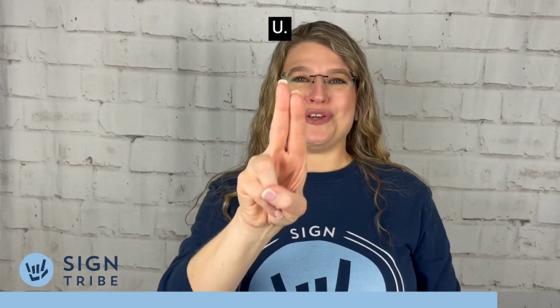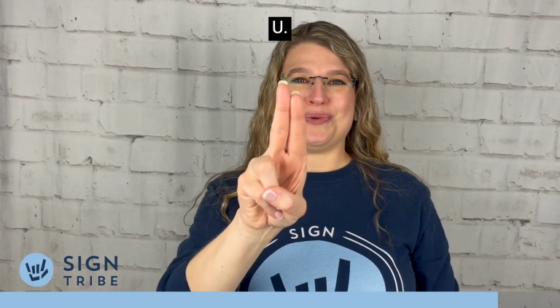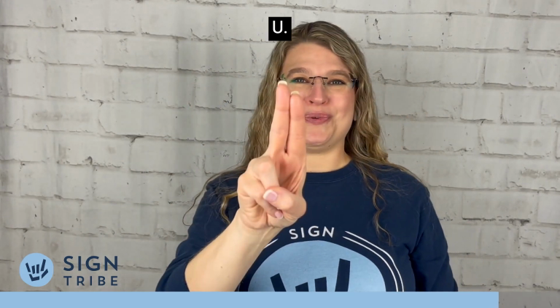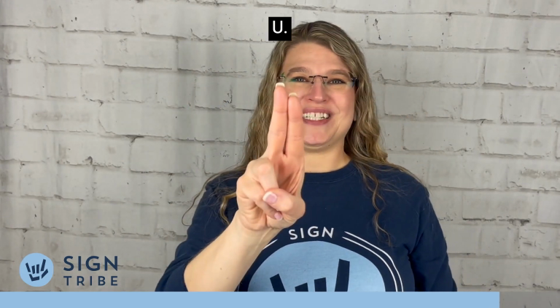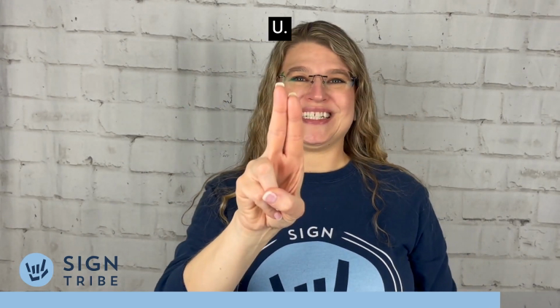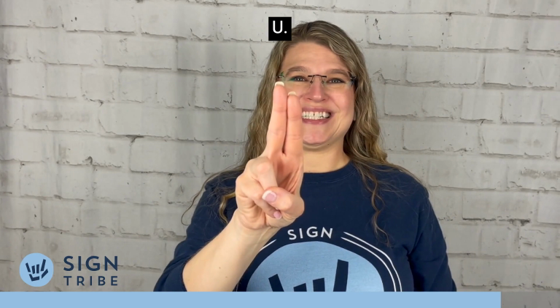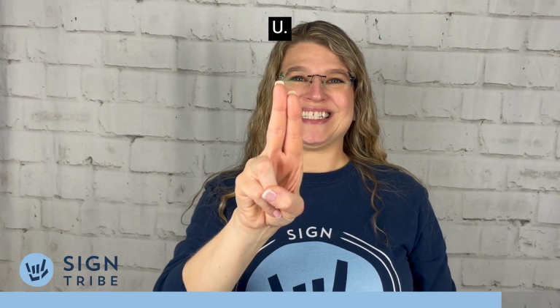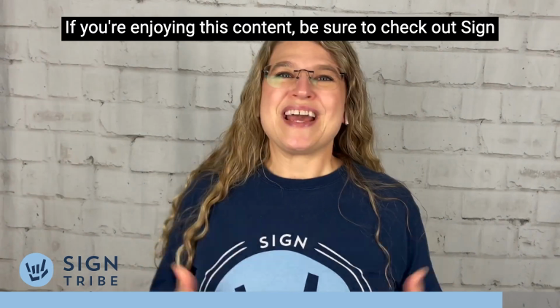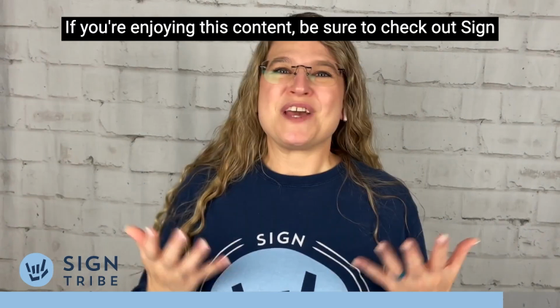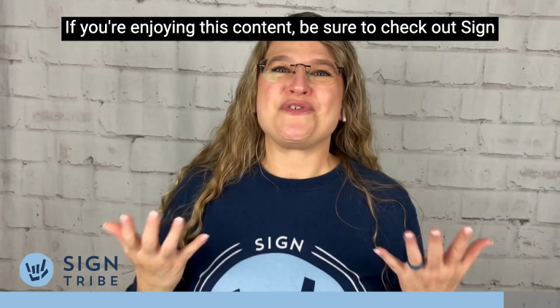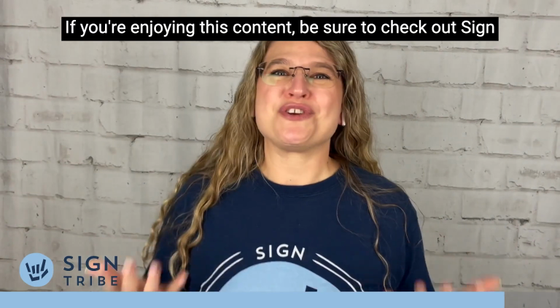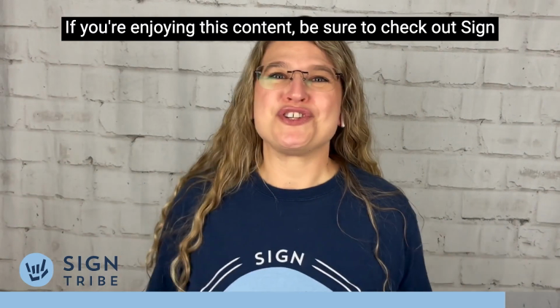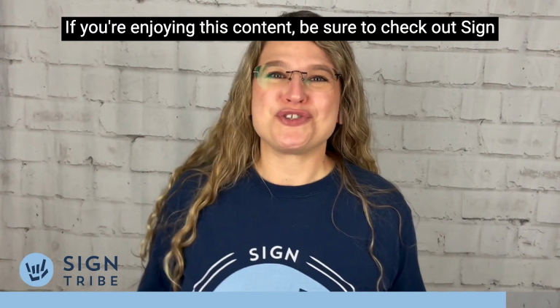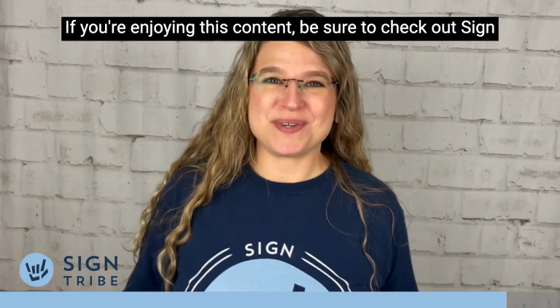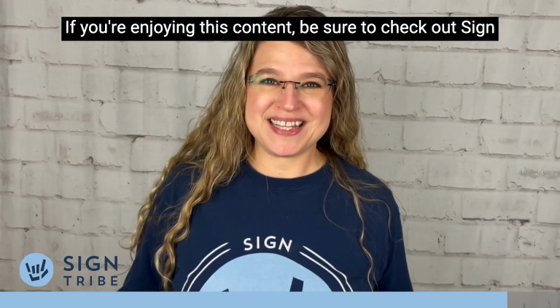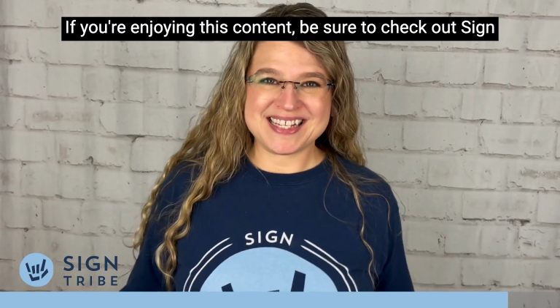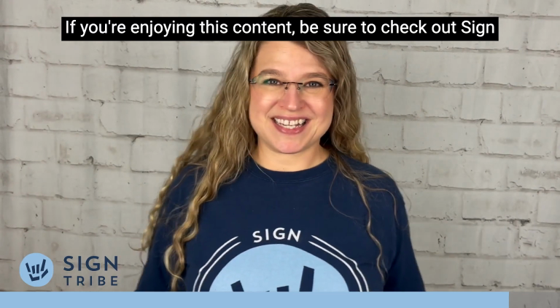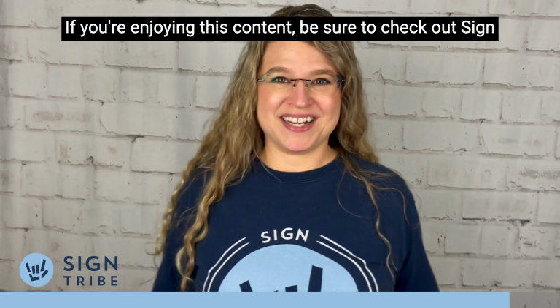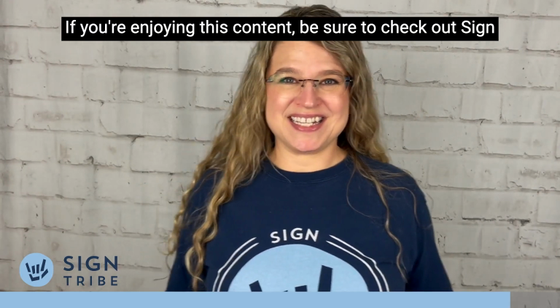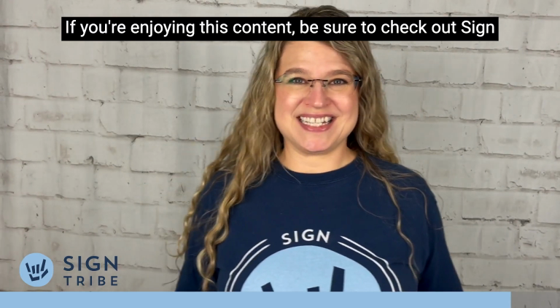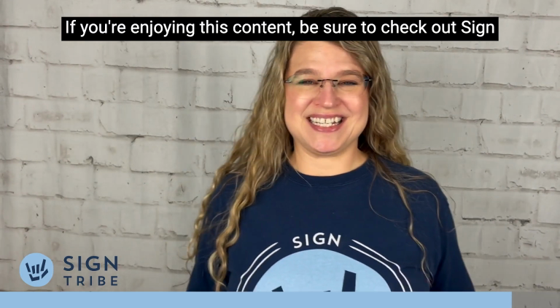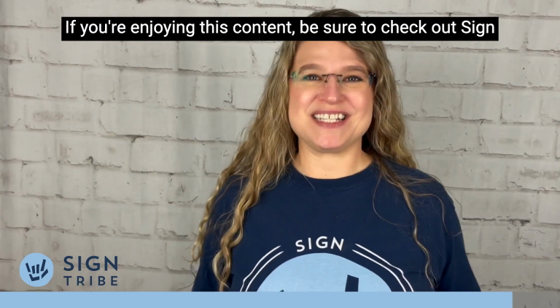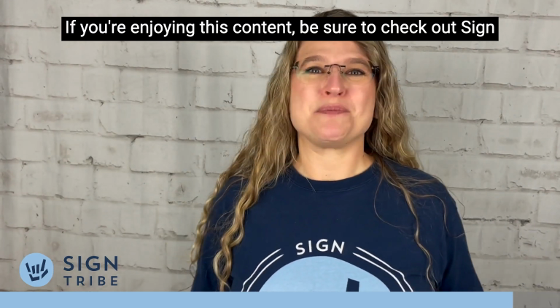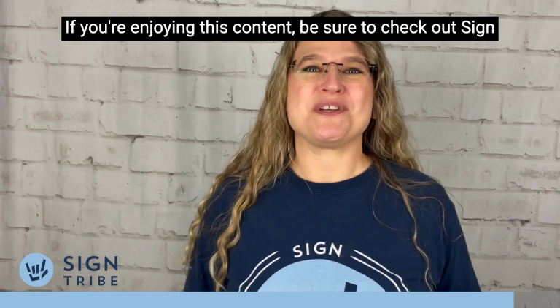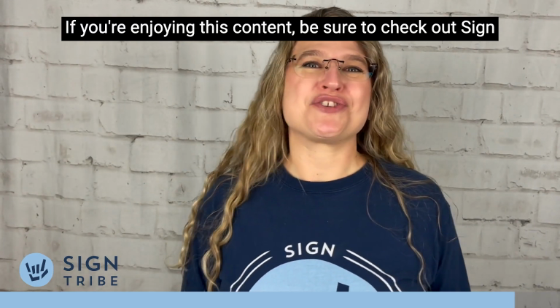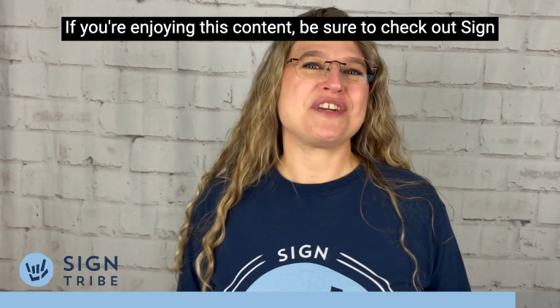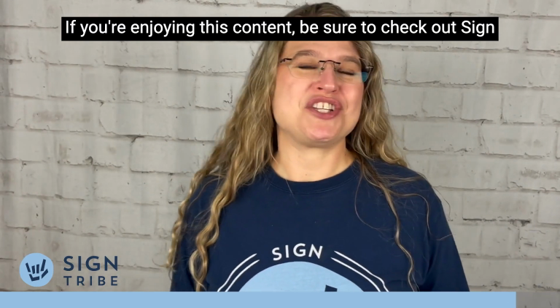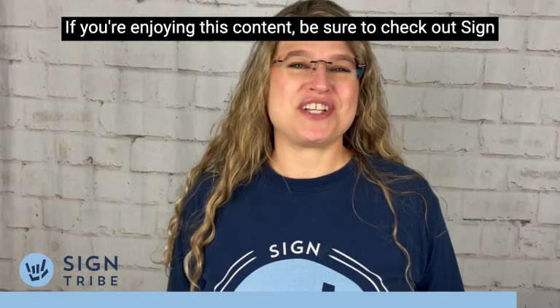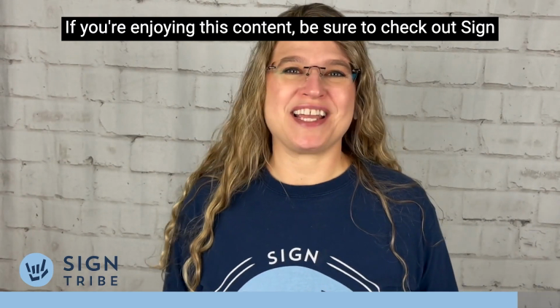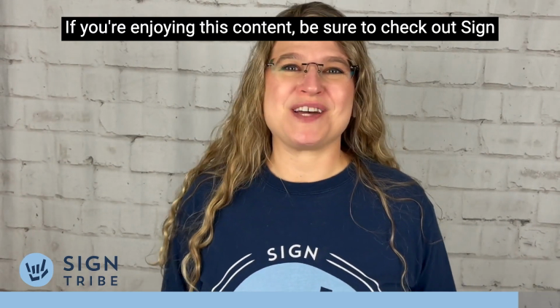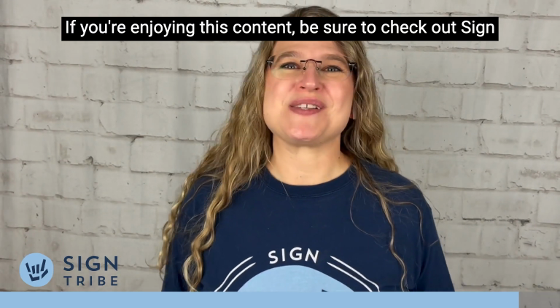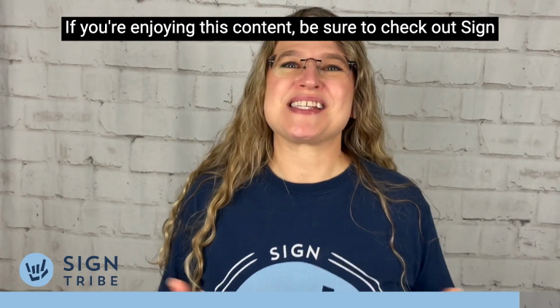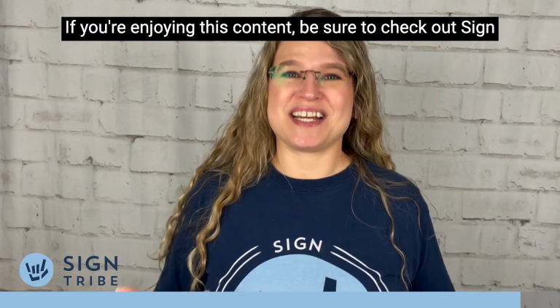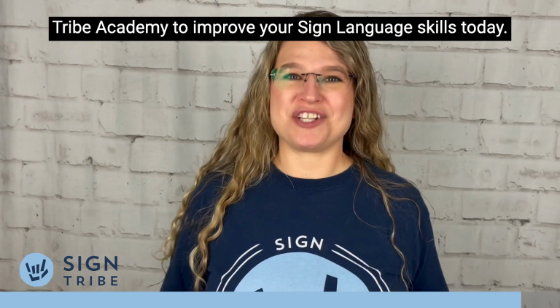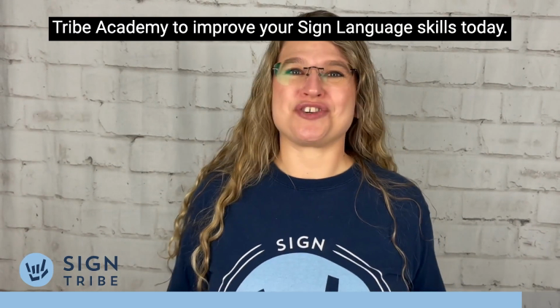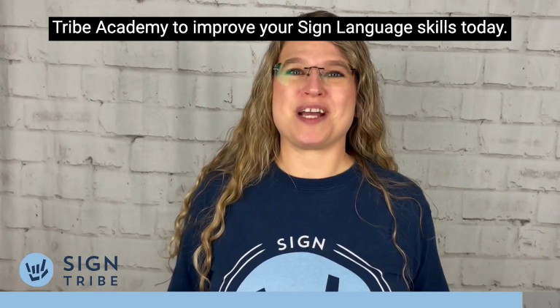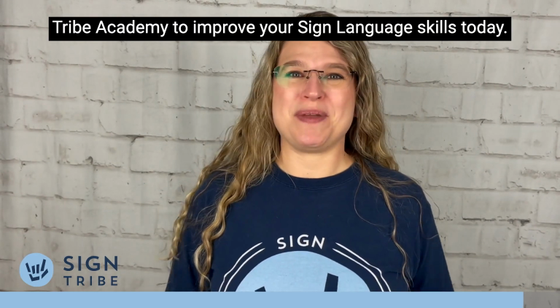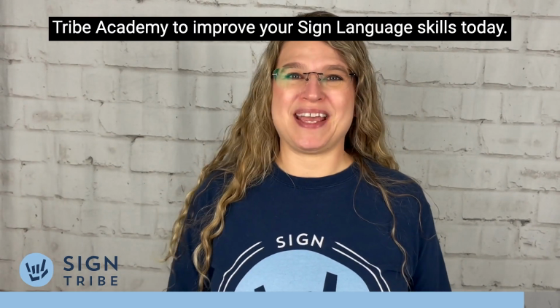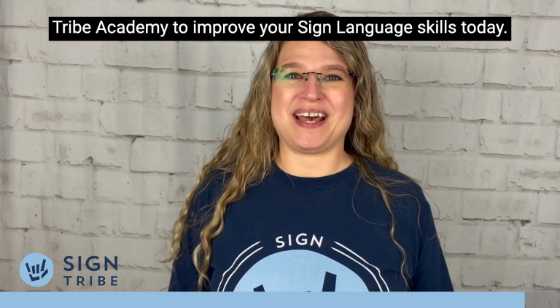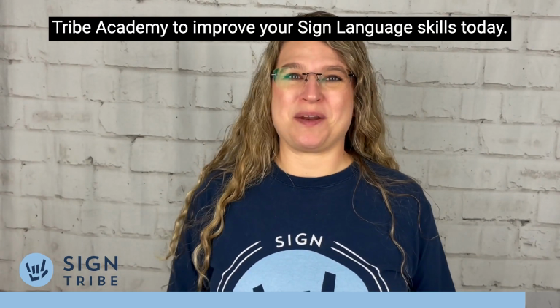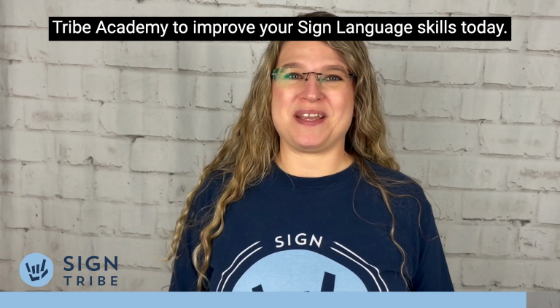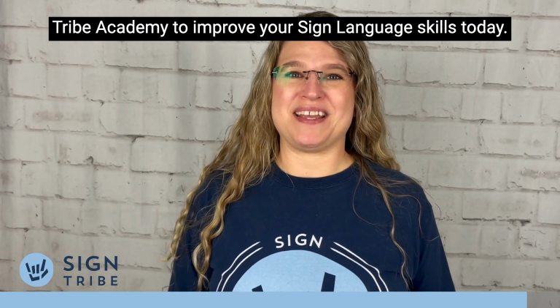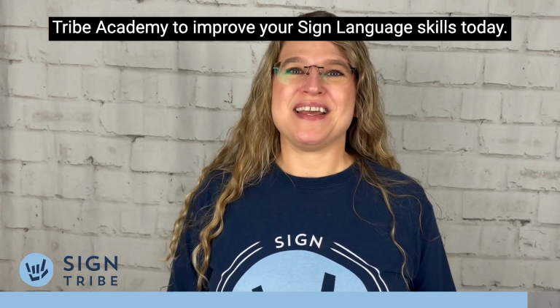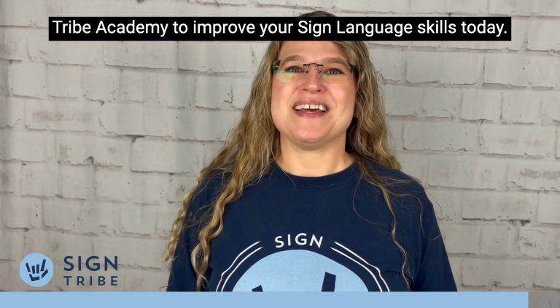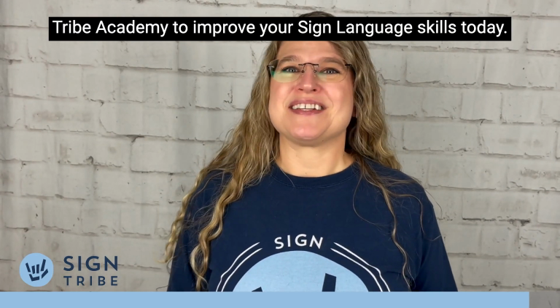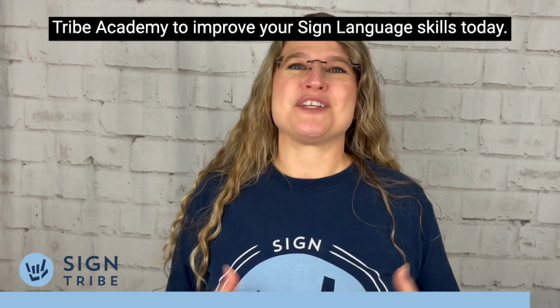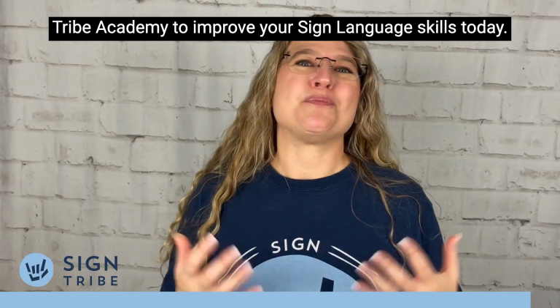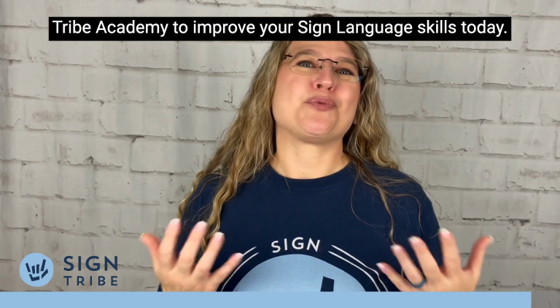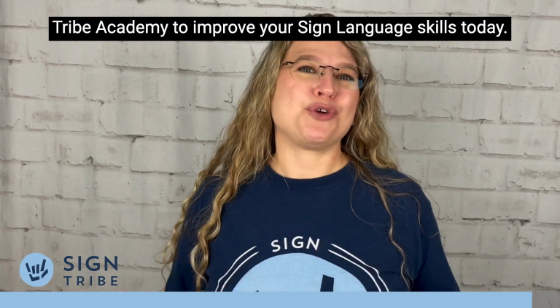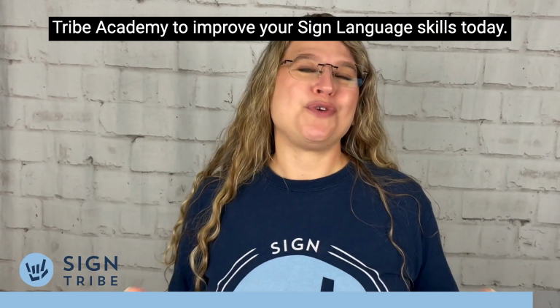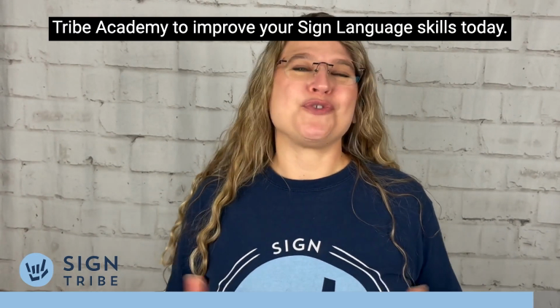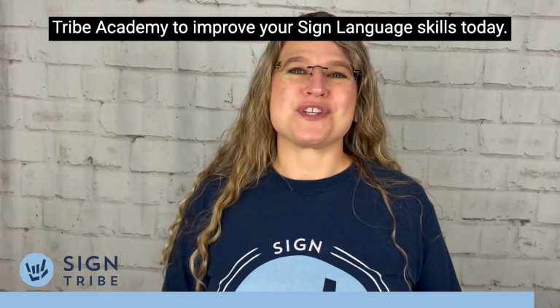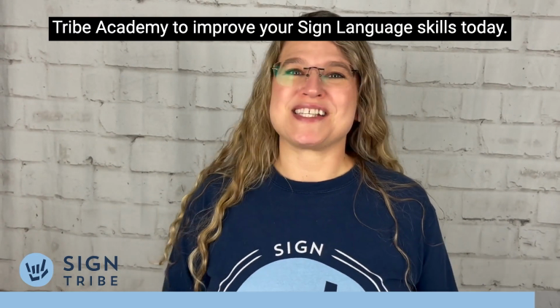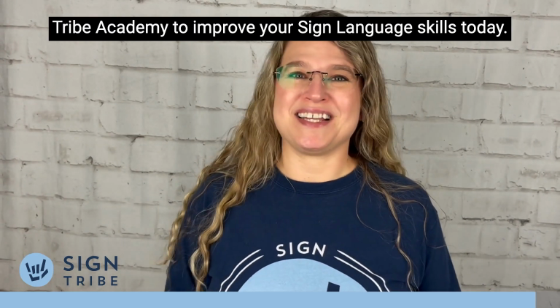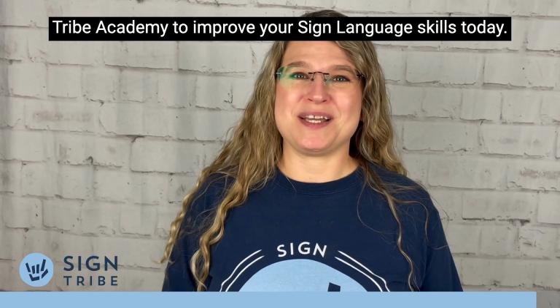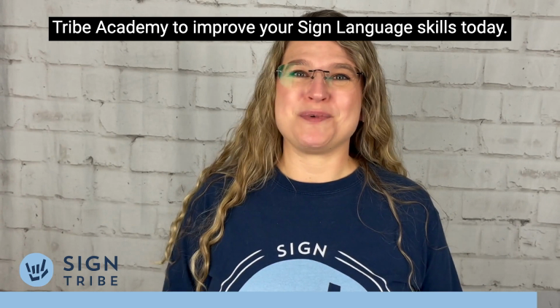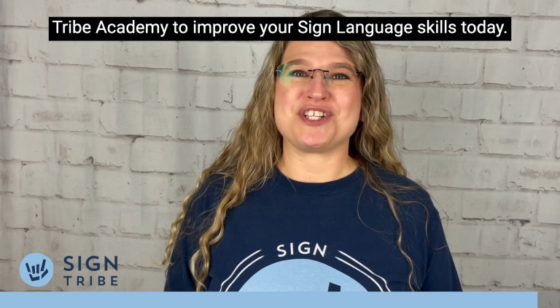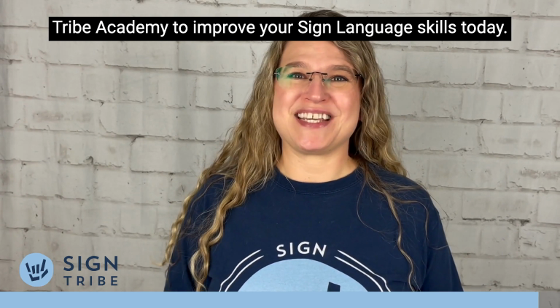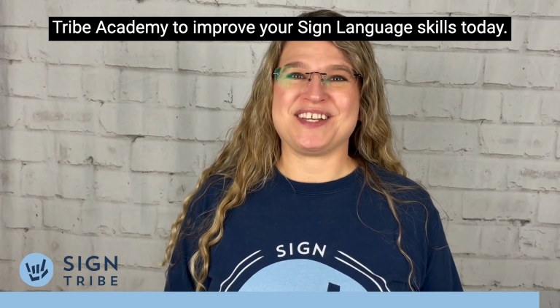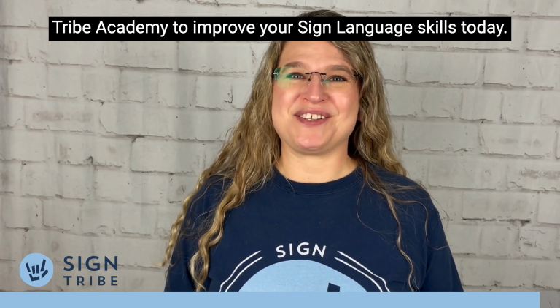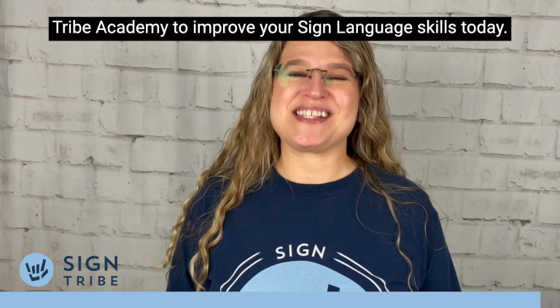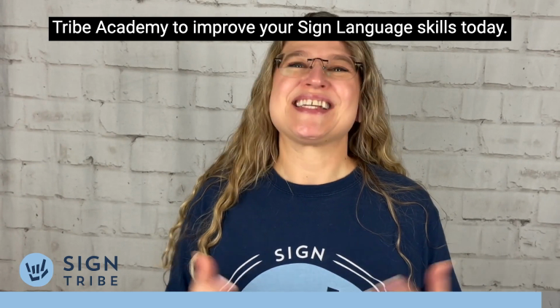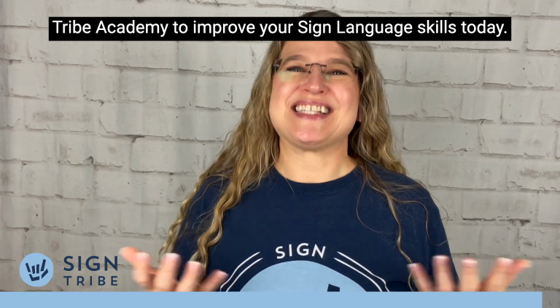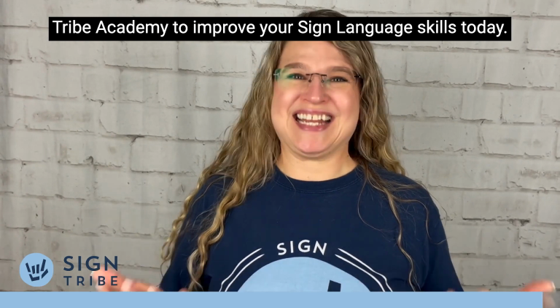If you're enjoying this content, be sure to check out Sign Tribe Academy to improve your sign language skills today.